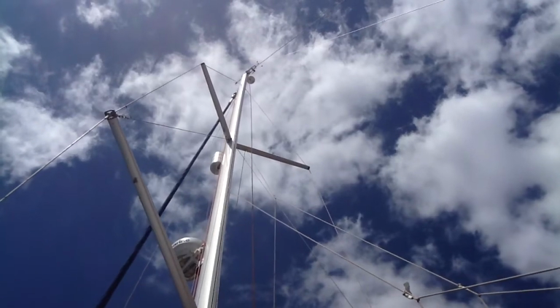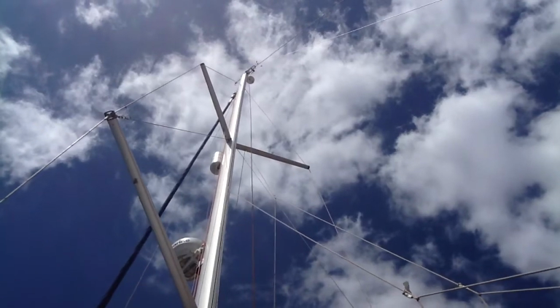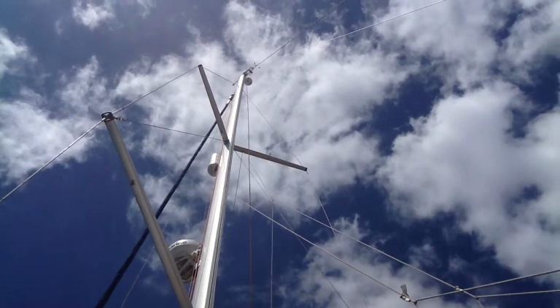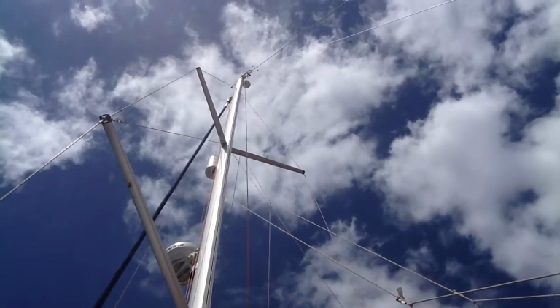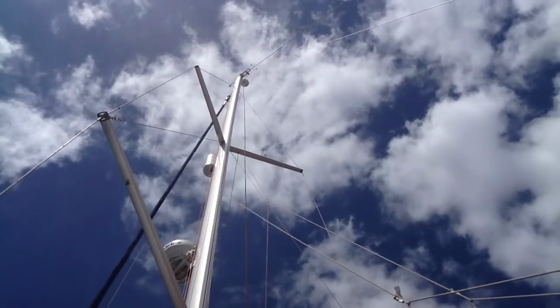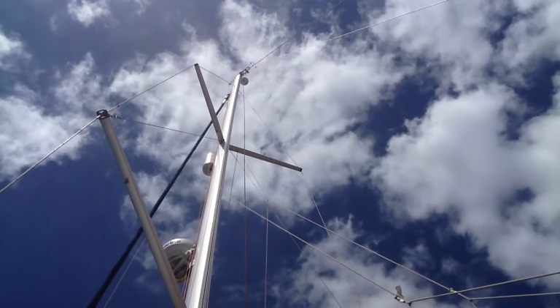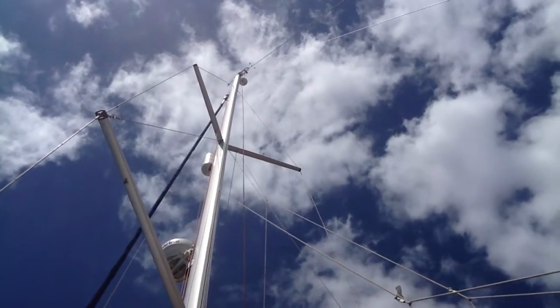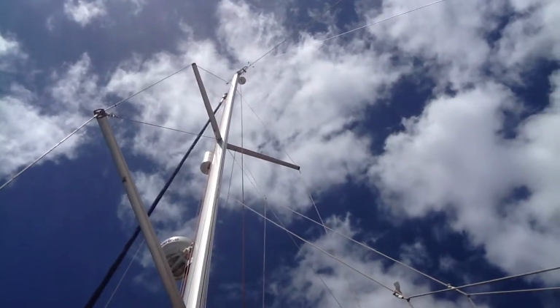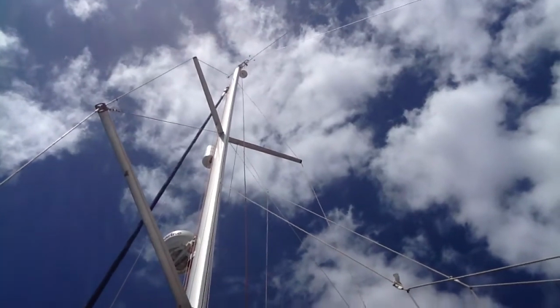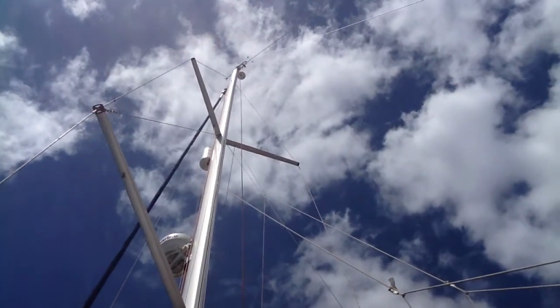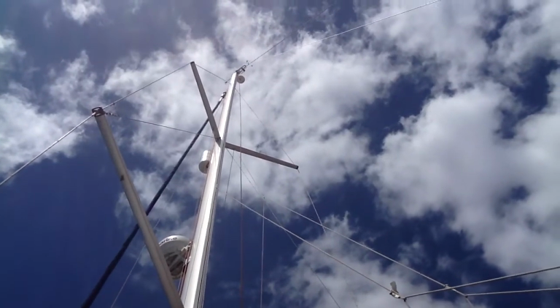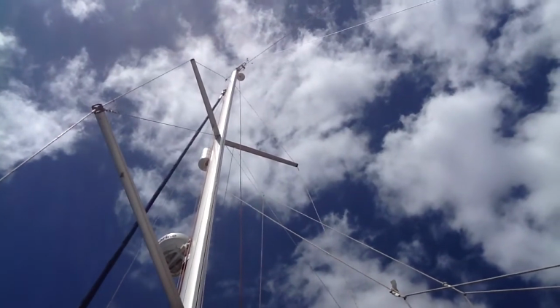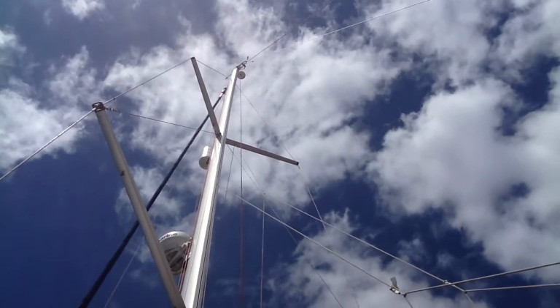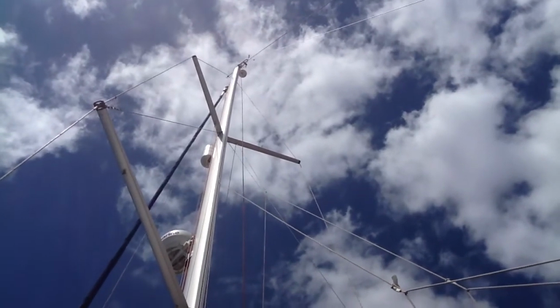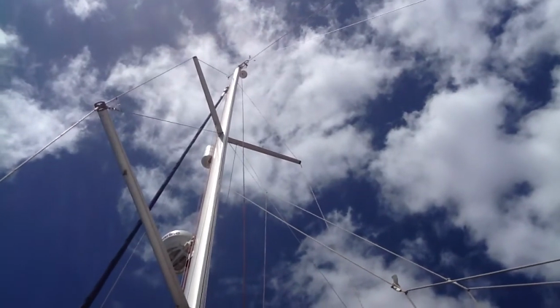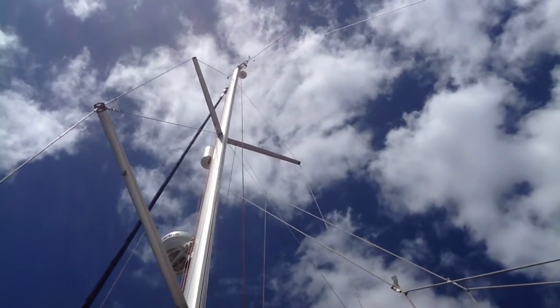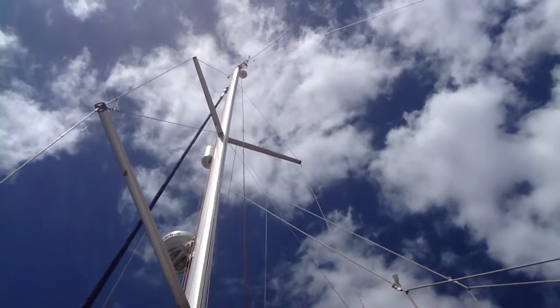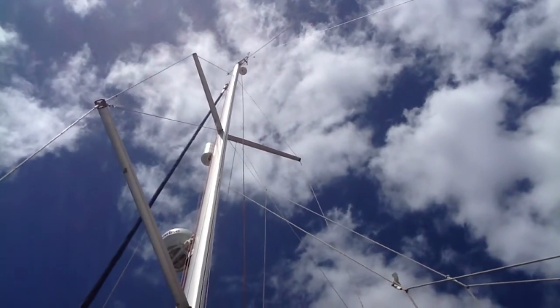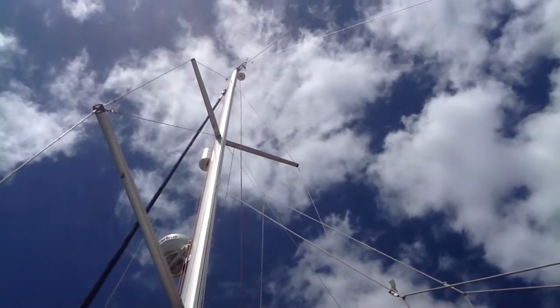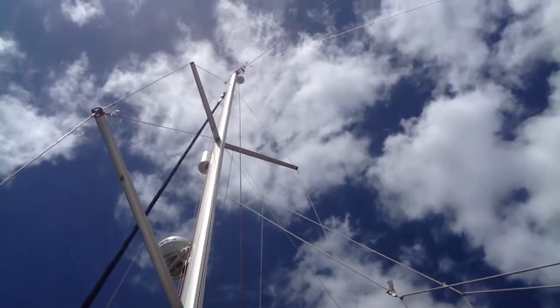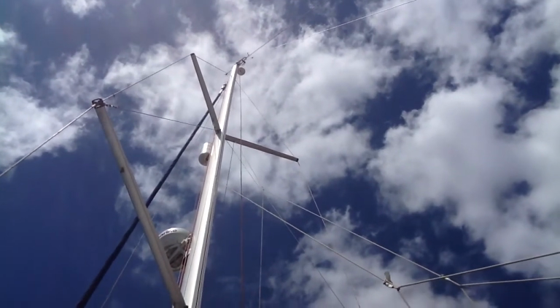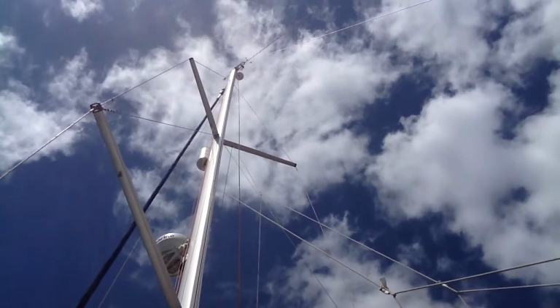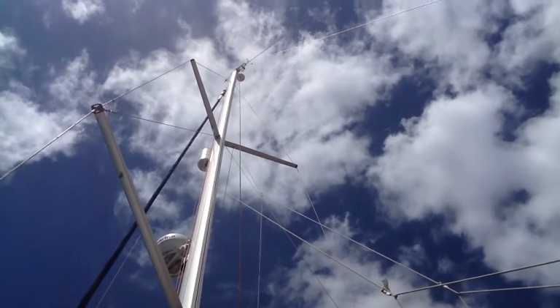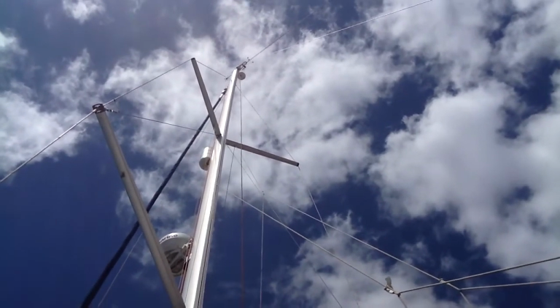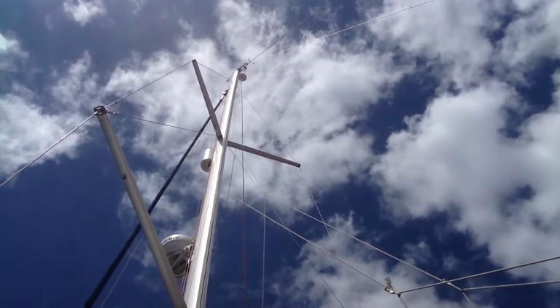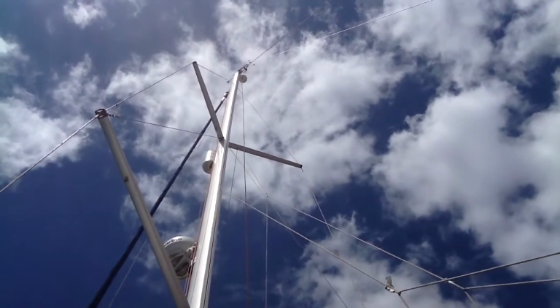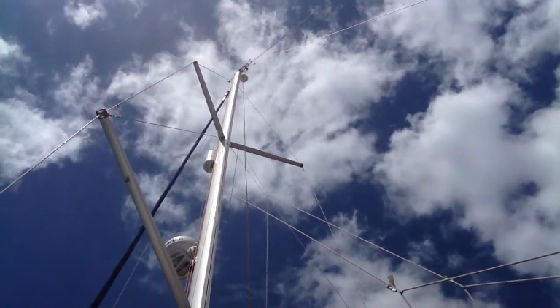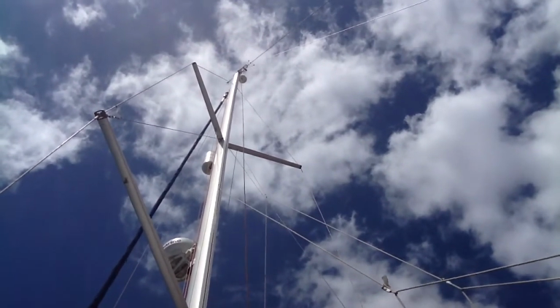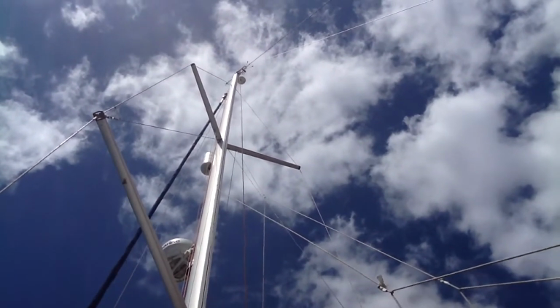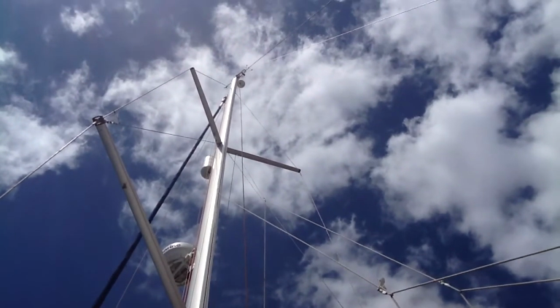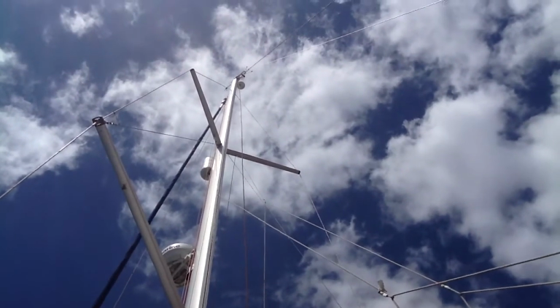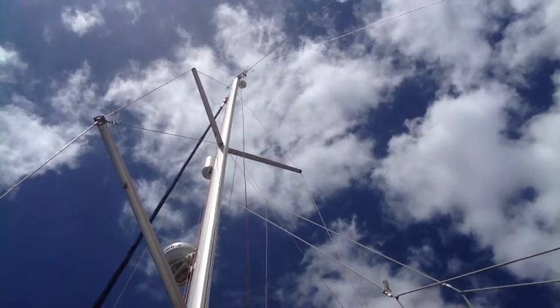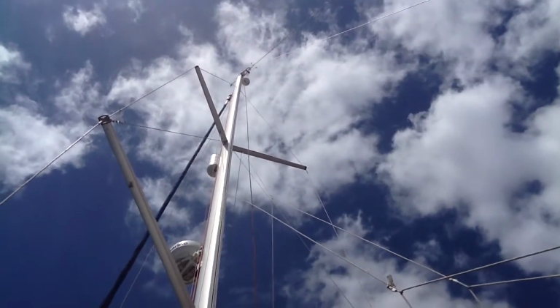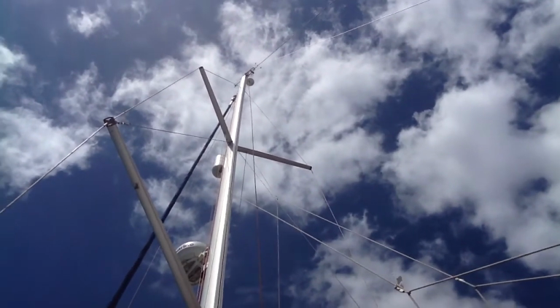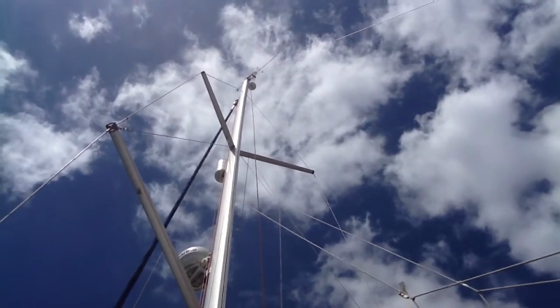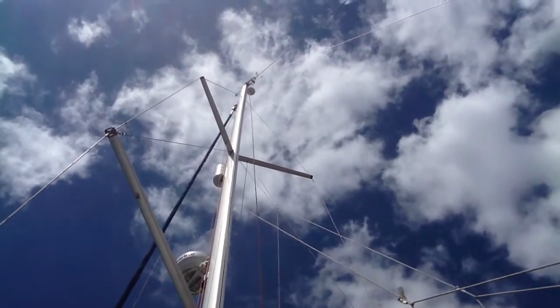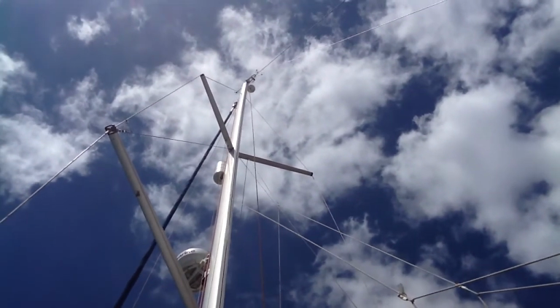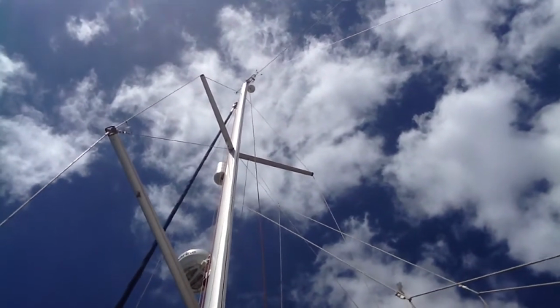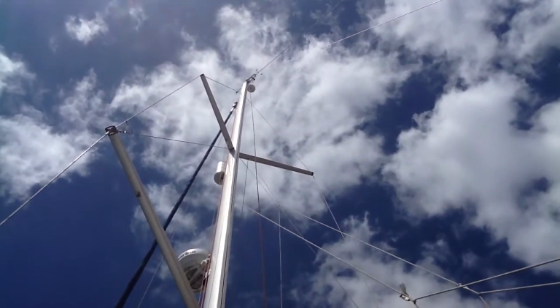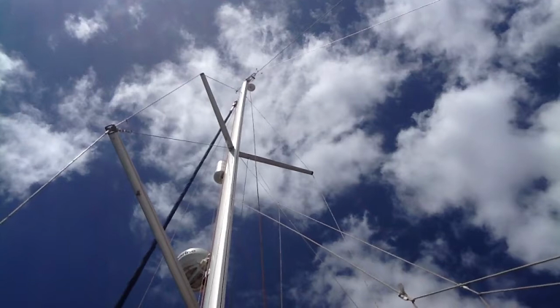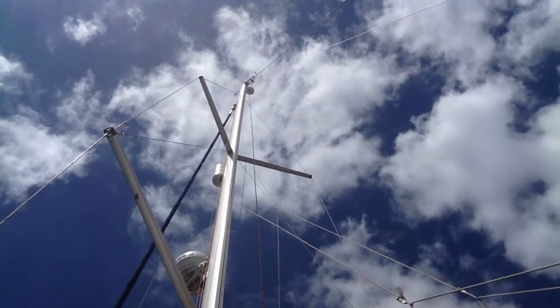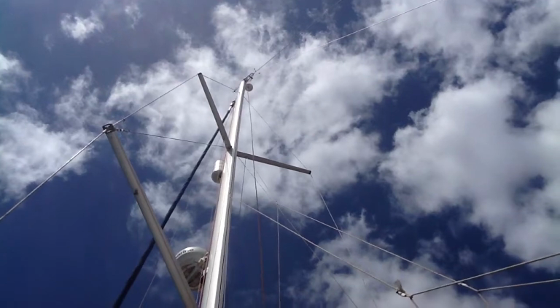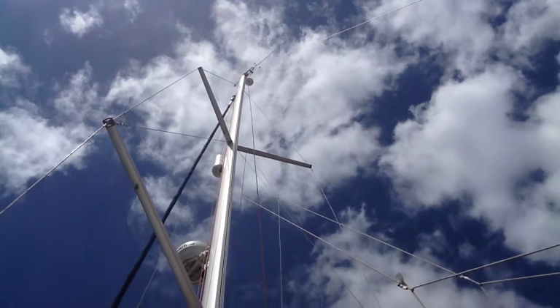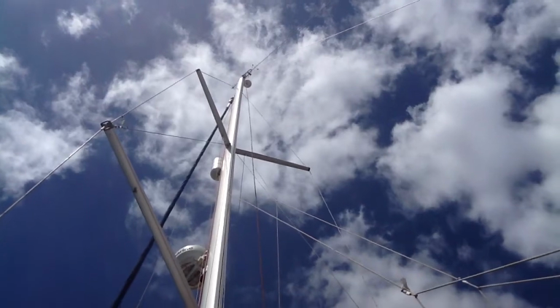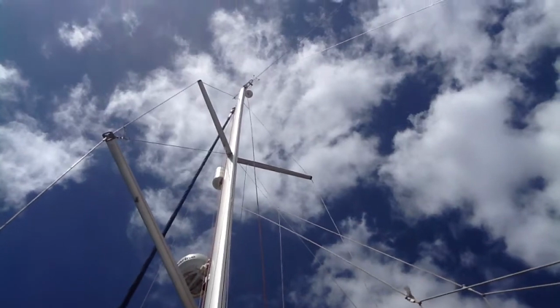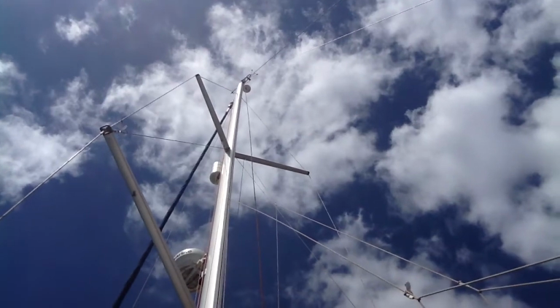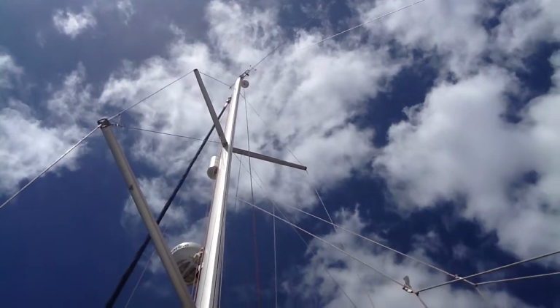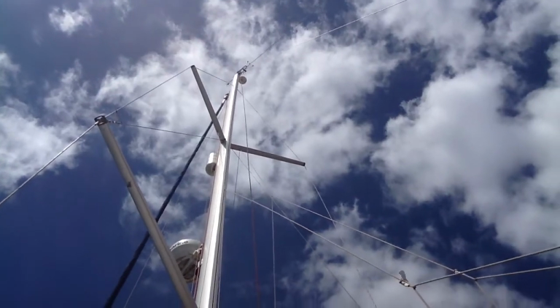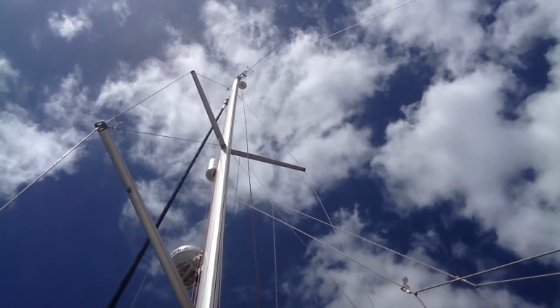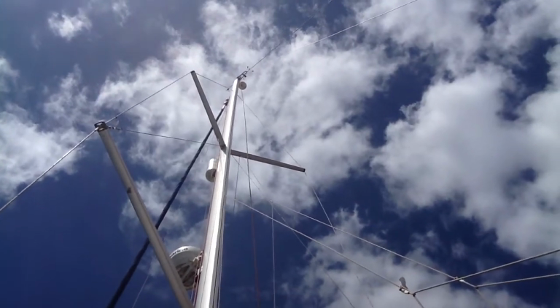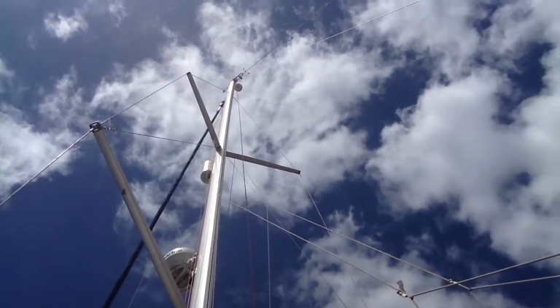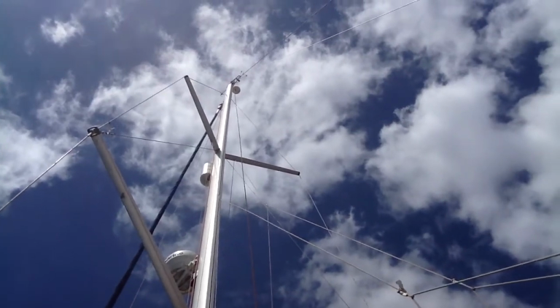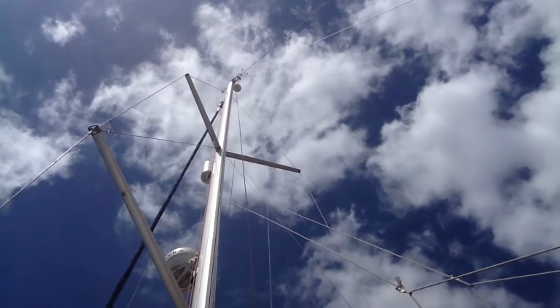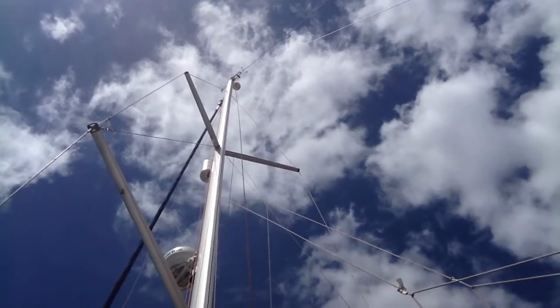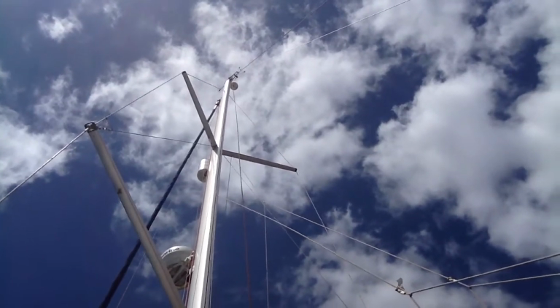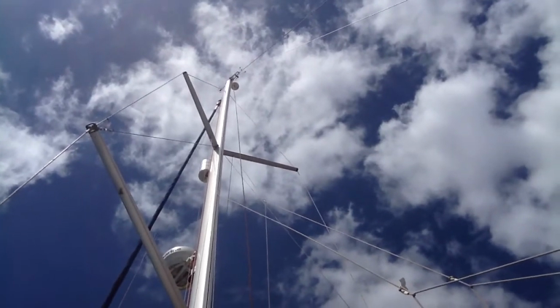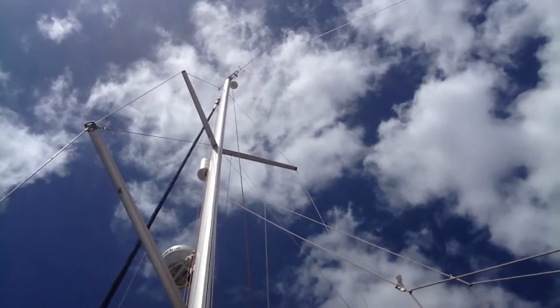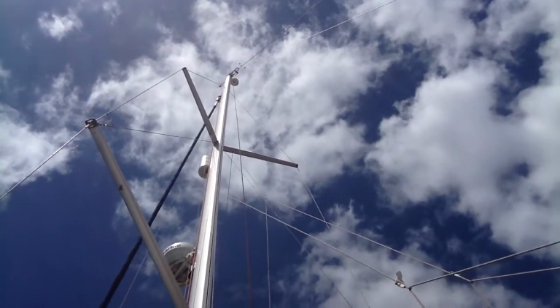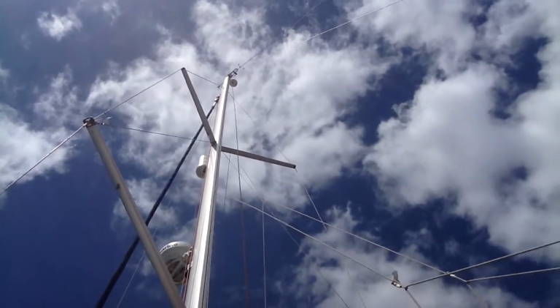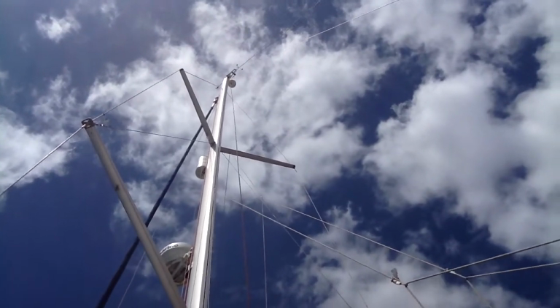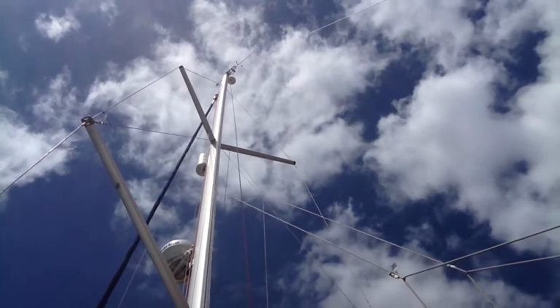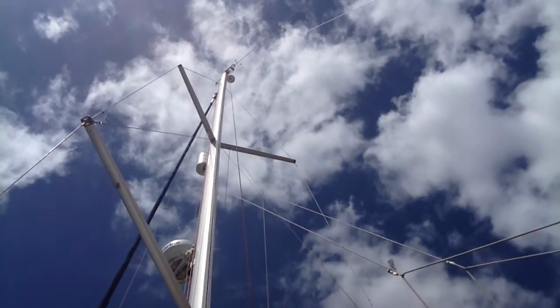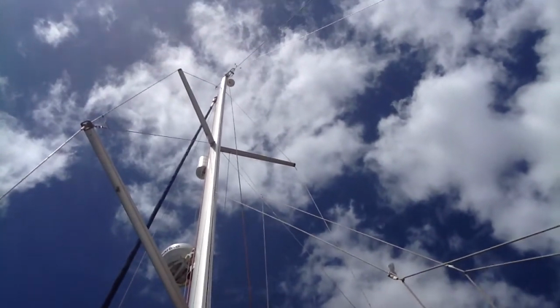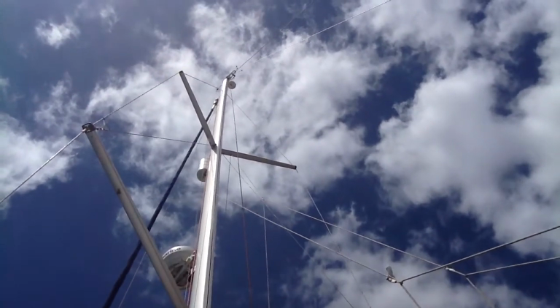So I hope that helps to explain to you how we know where the wind is relative to the boat.